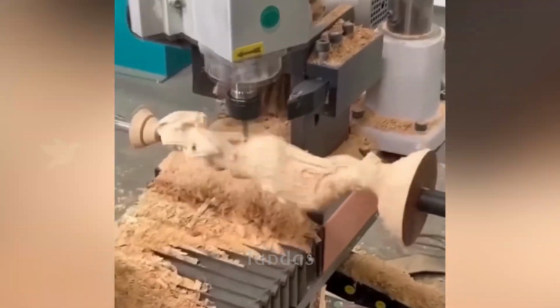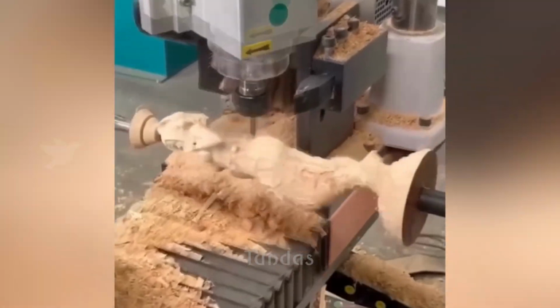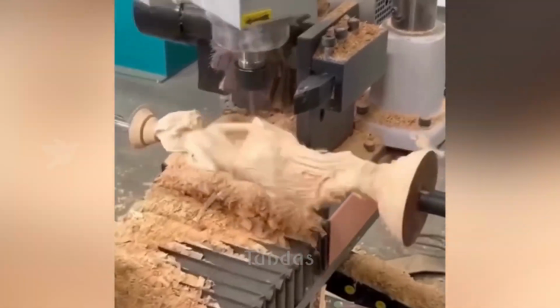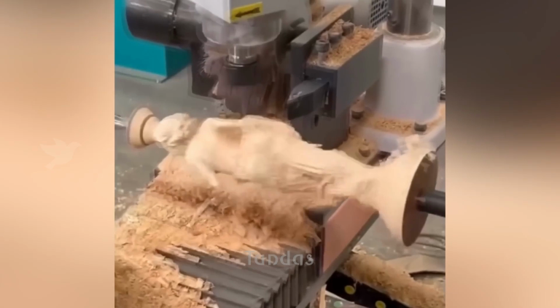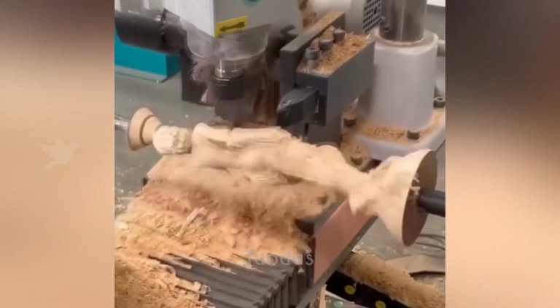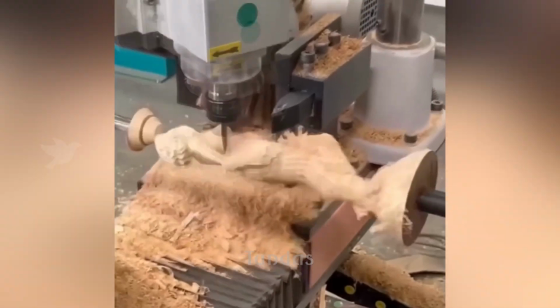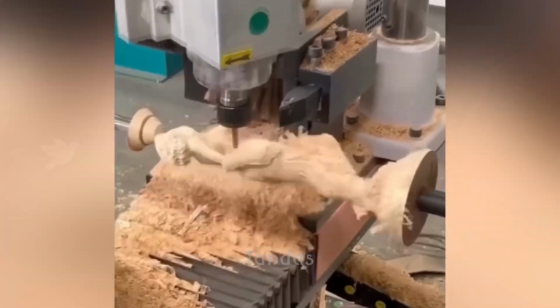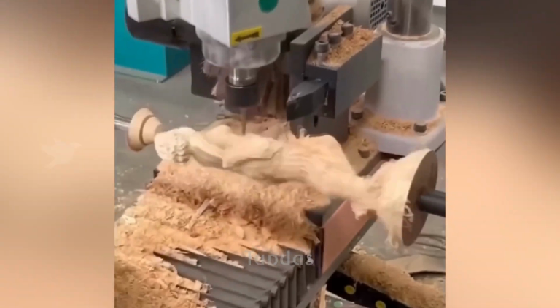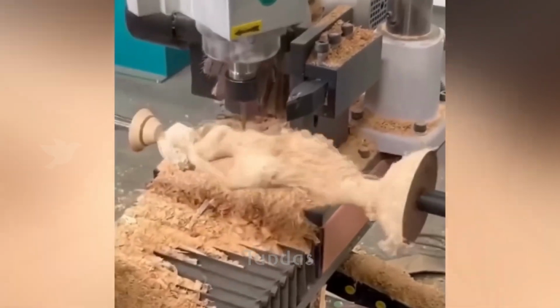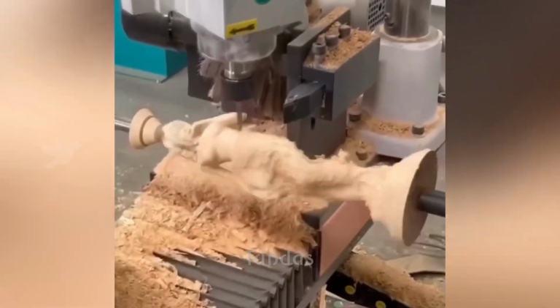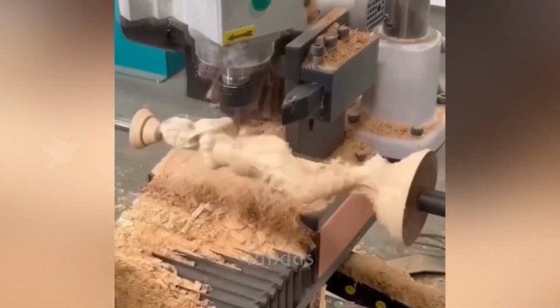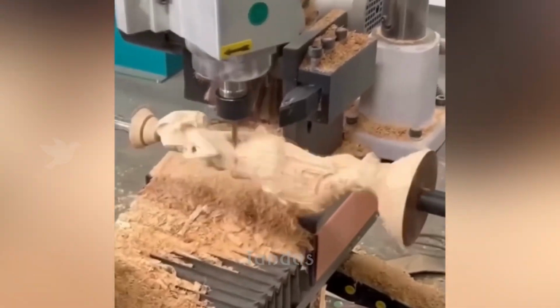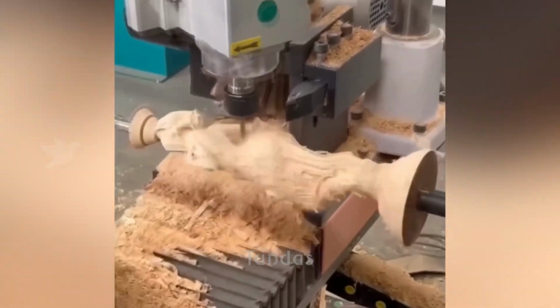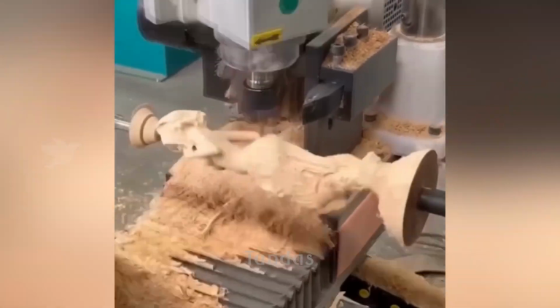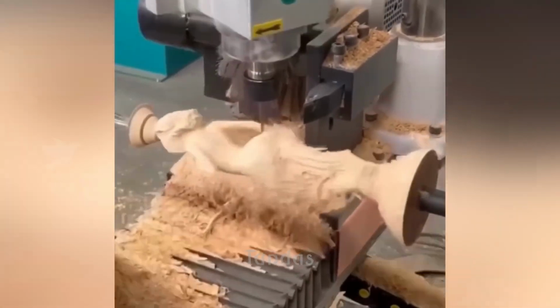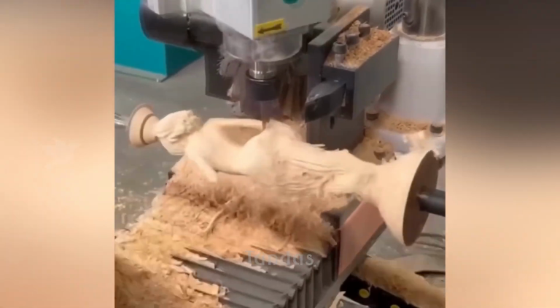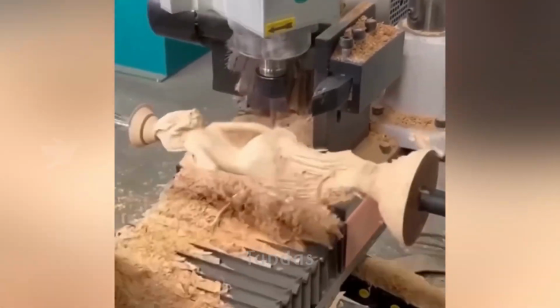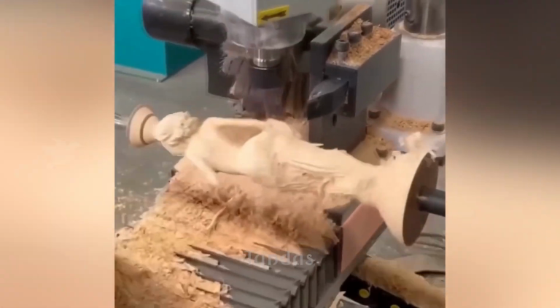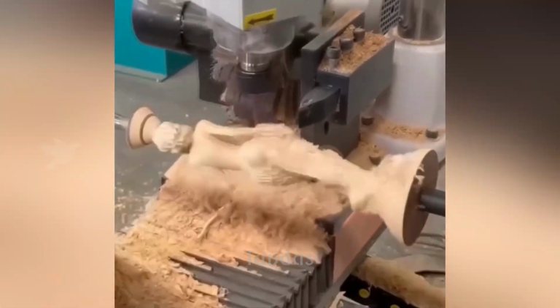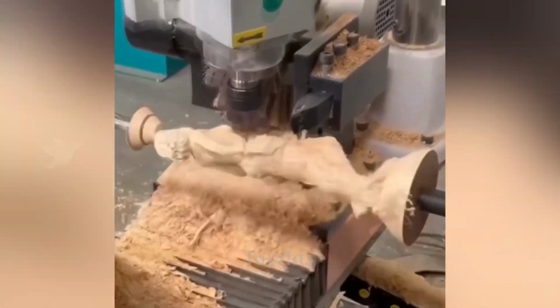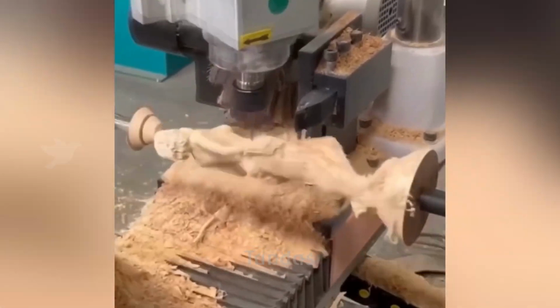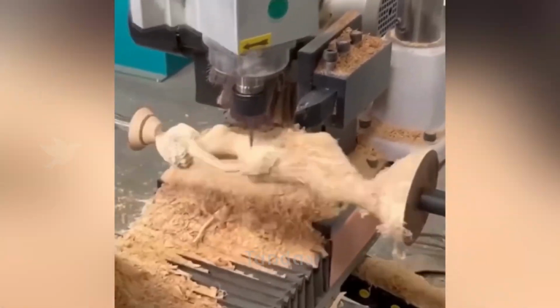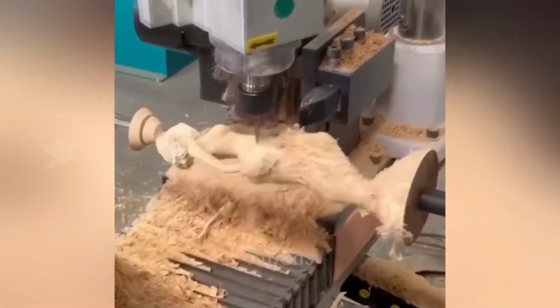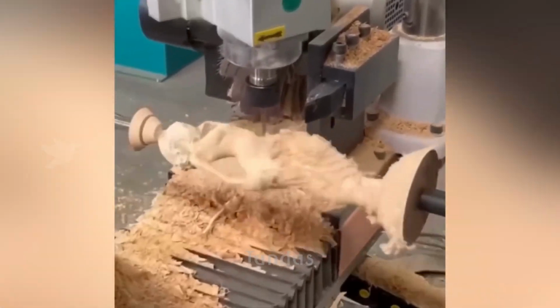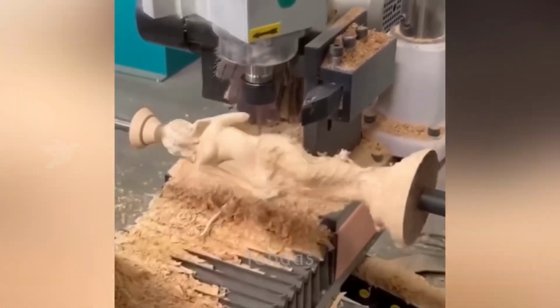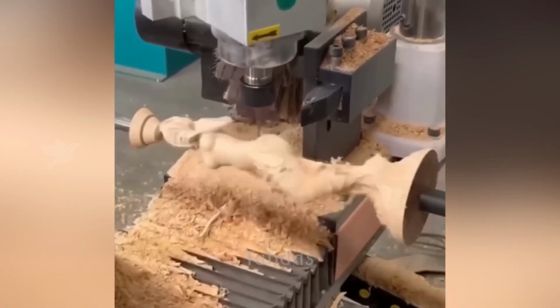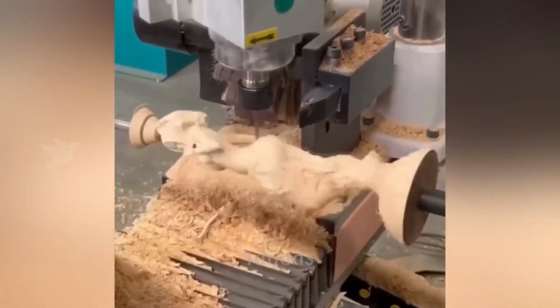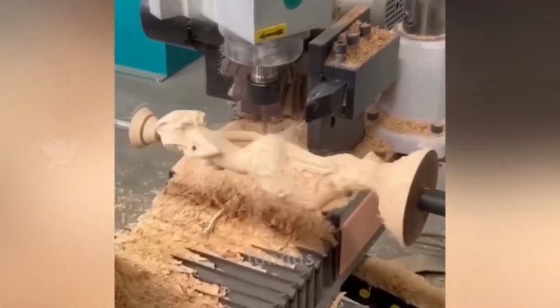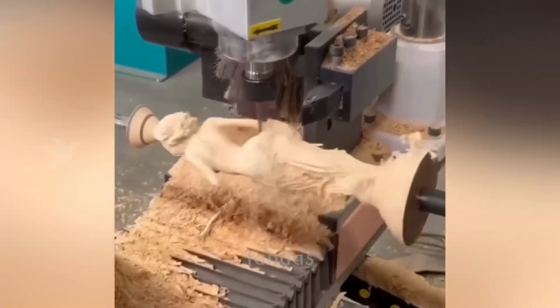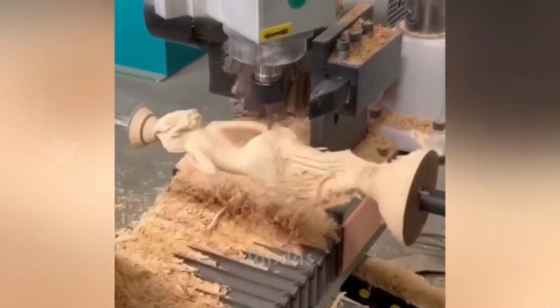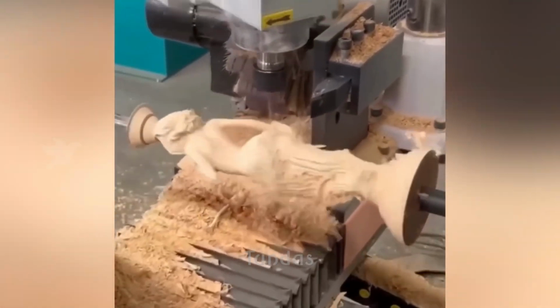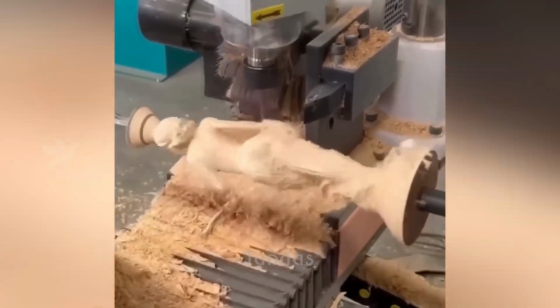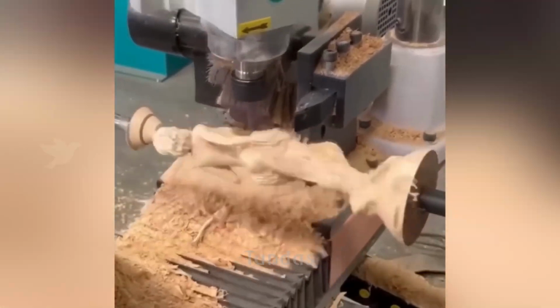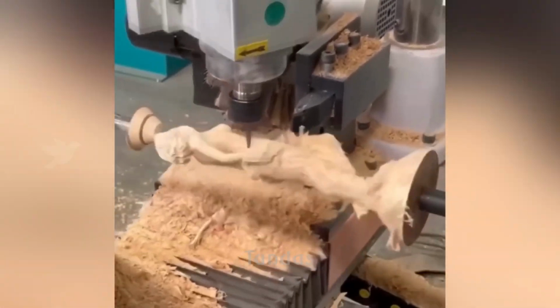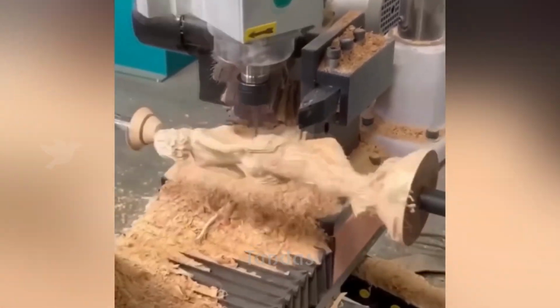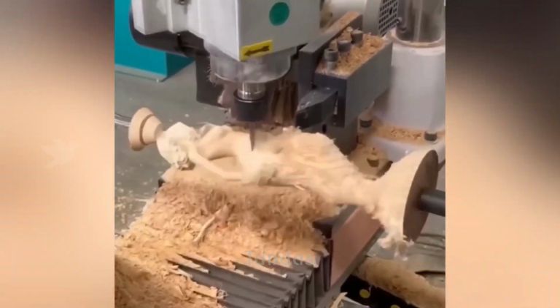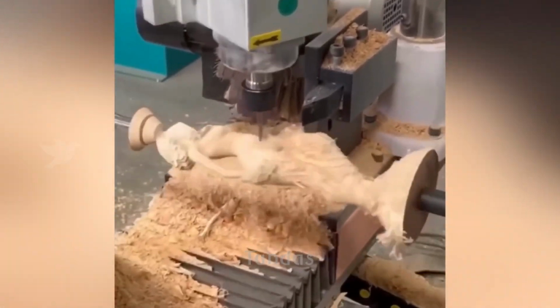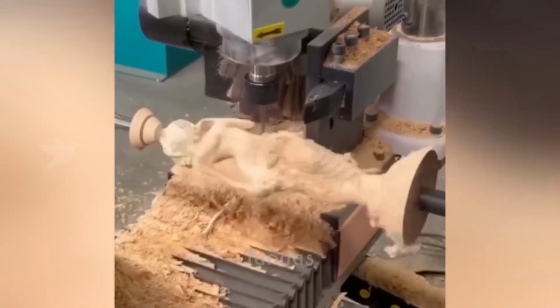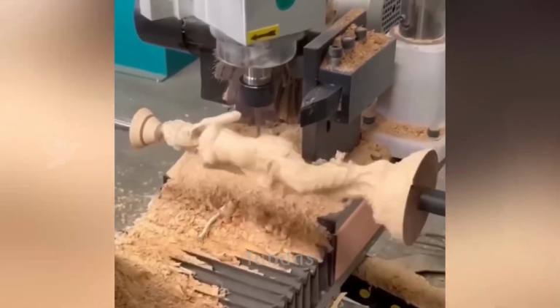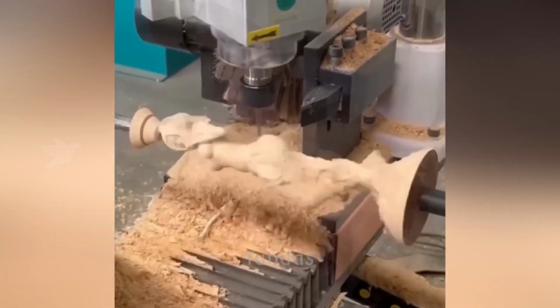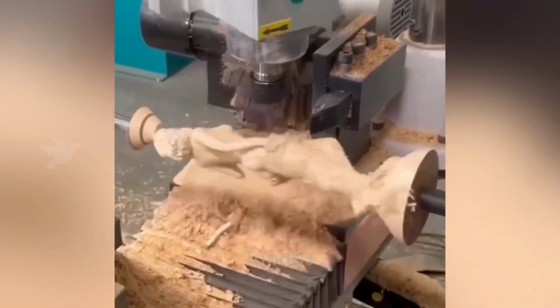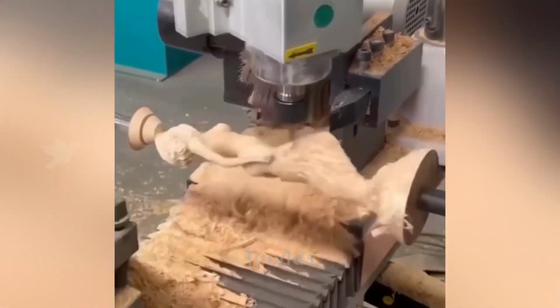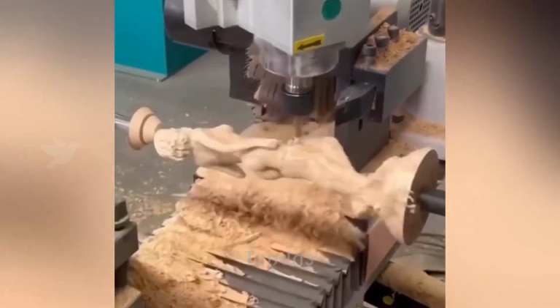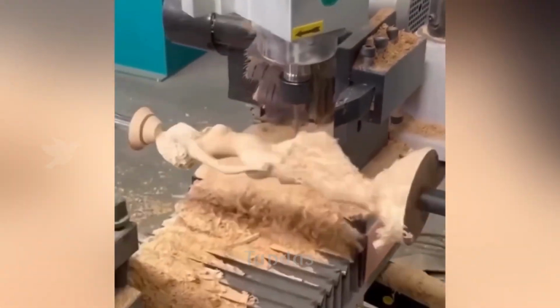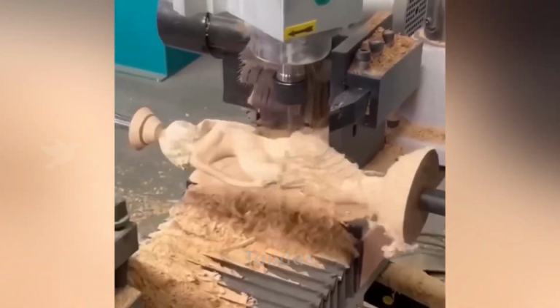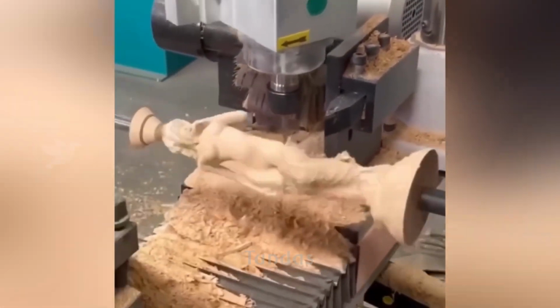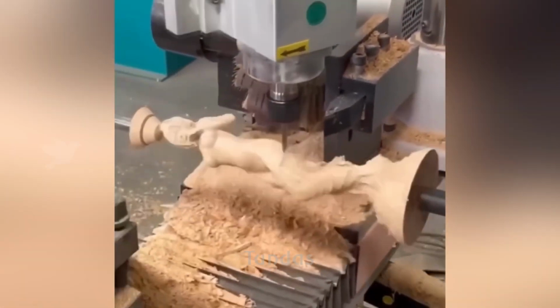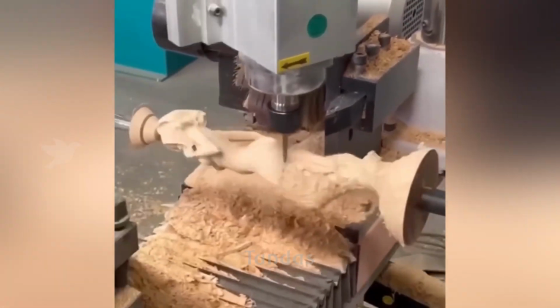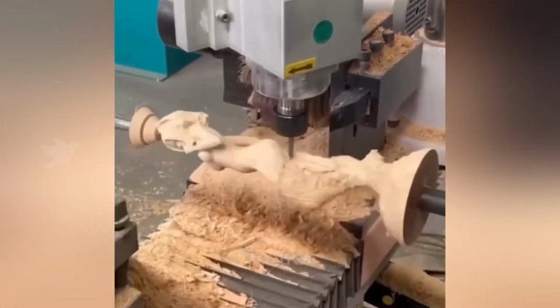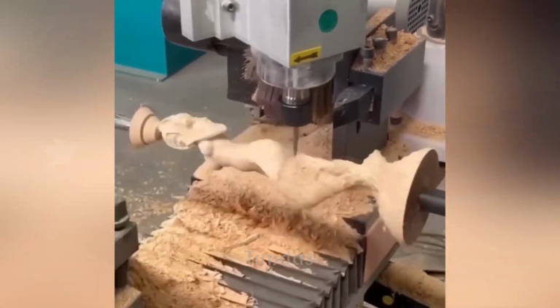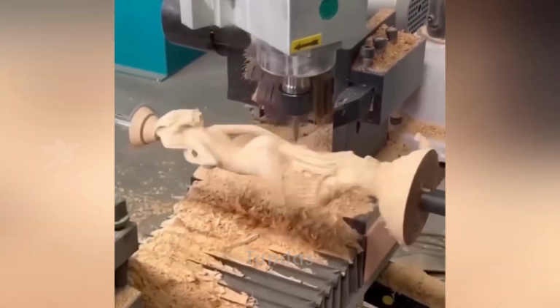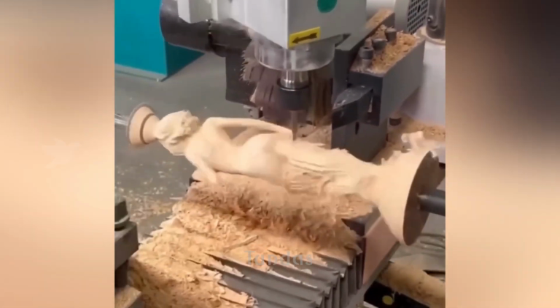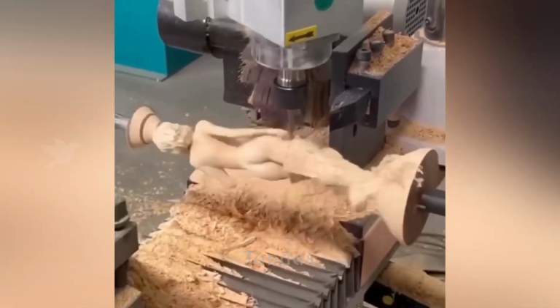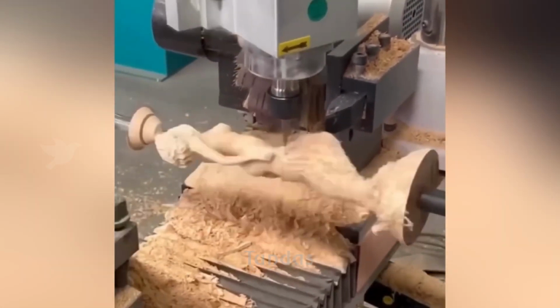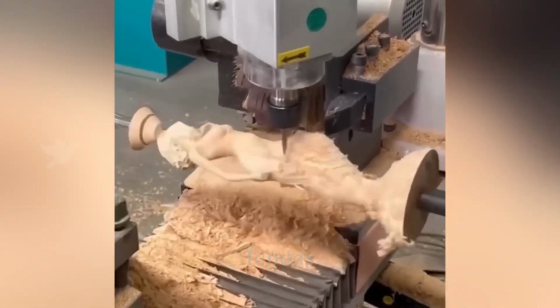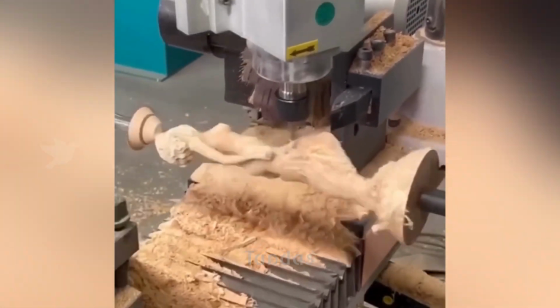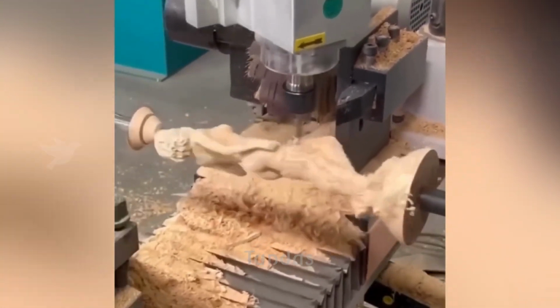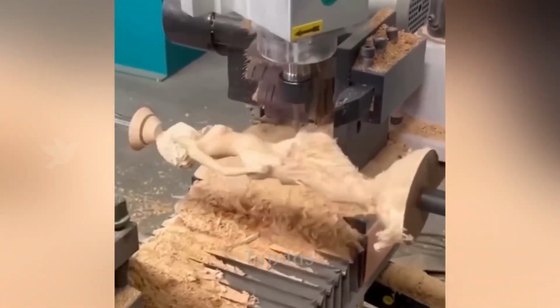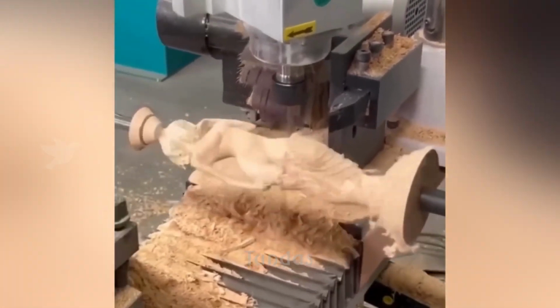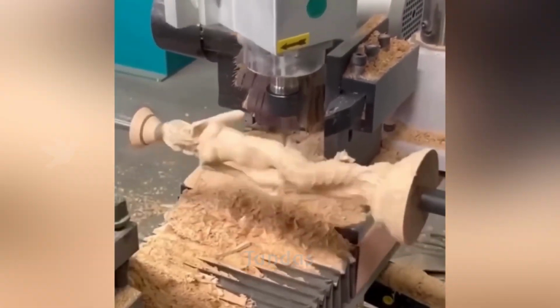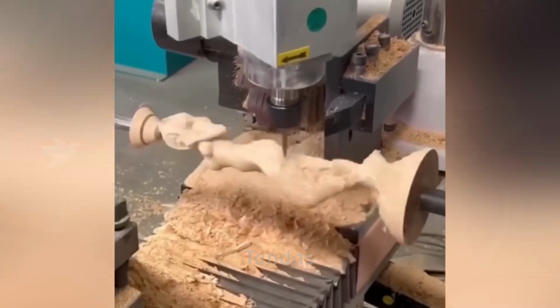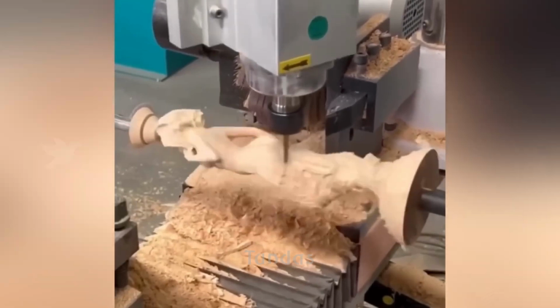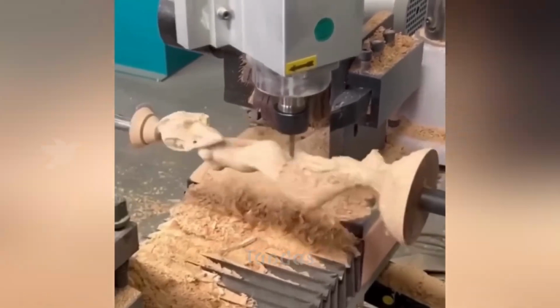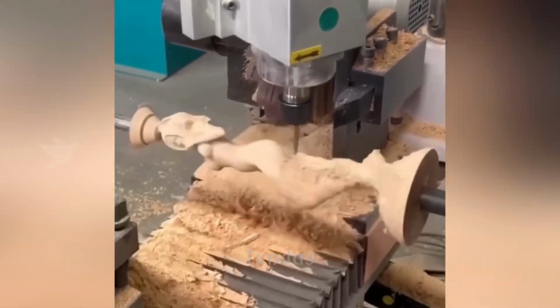This lathe machine, following a predetermined program, automatically carves a human figurine out of a wooden block.